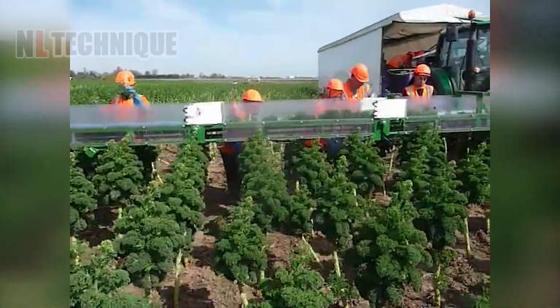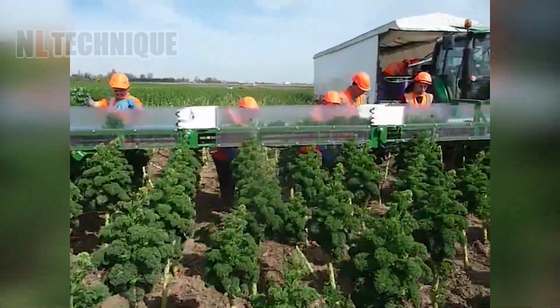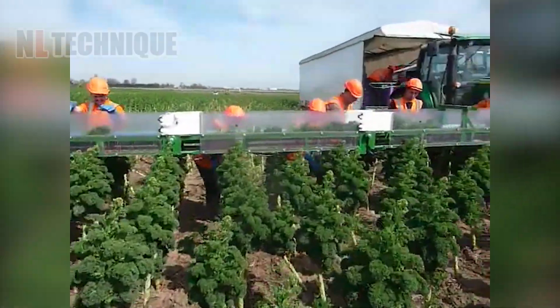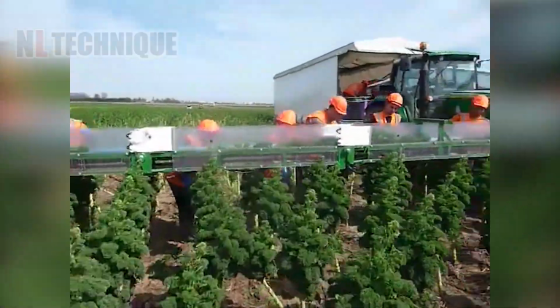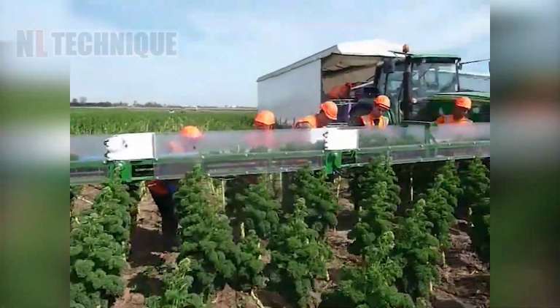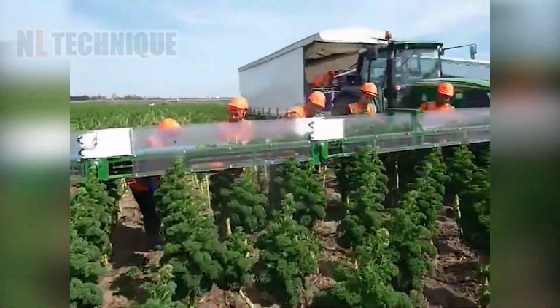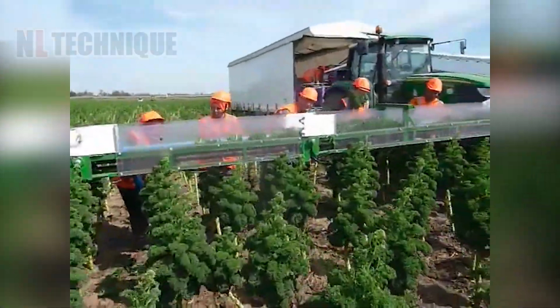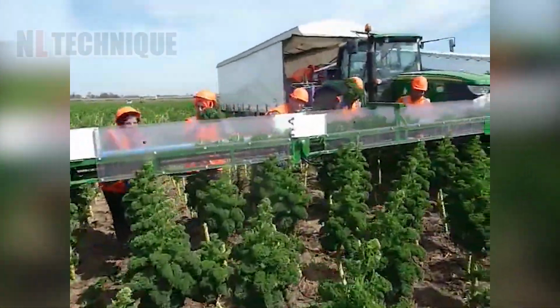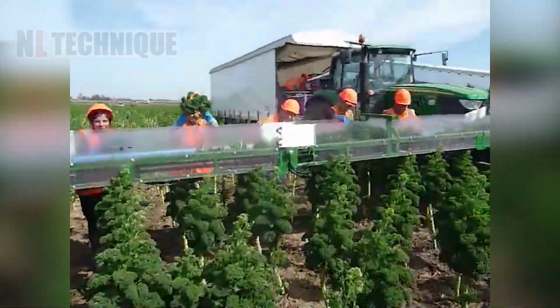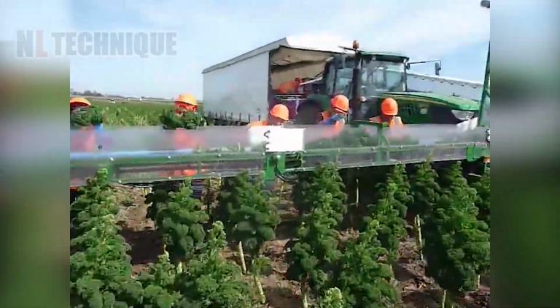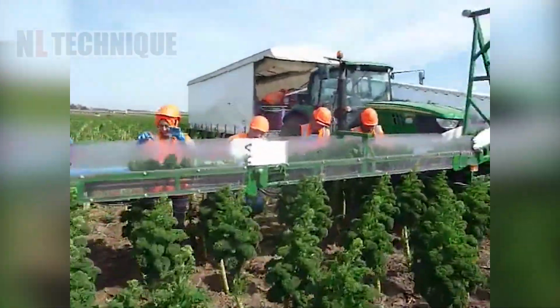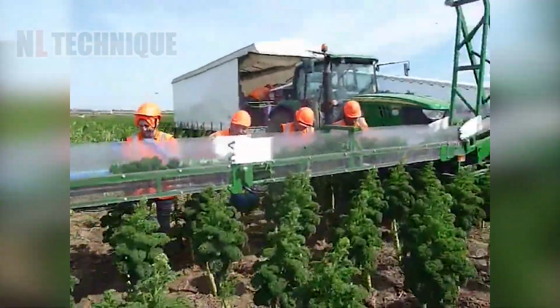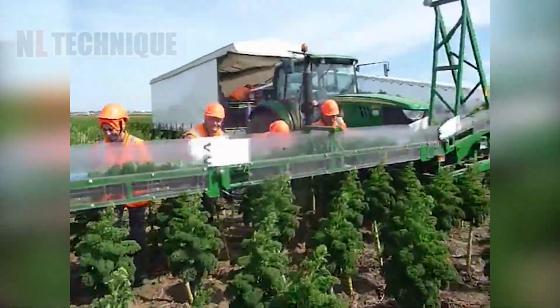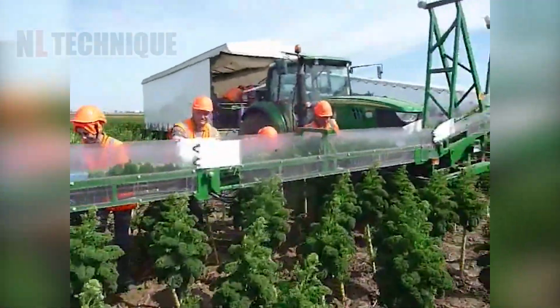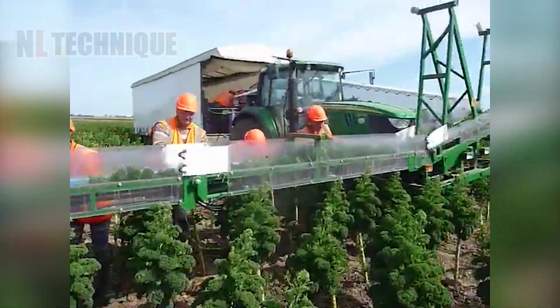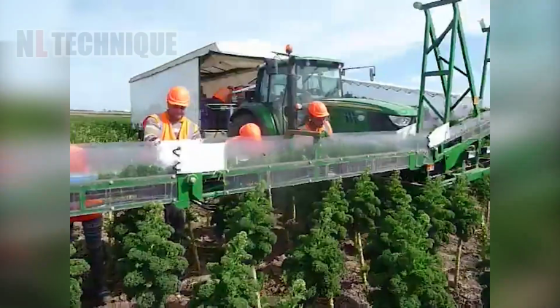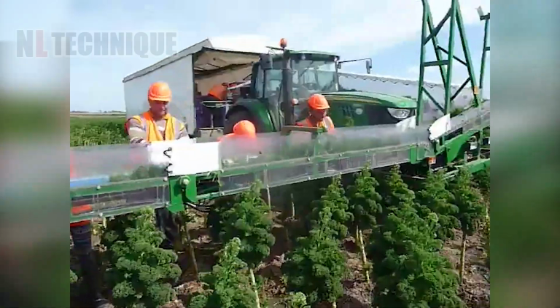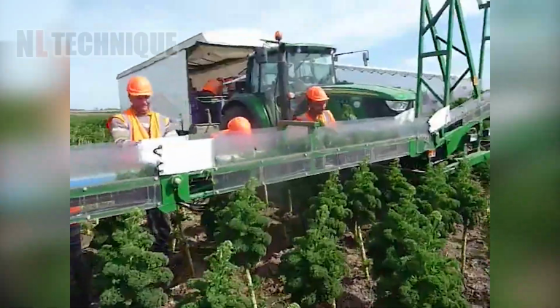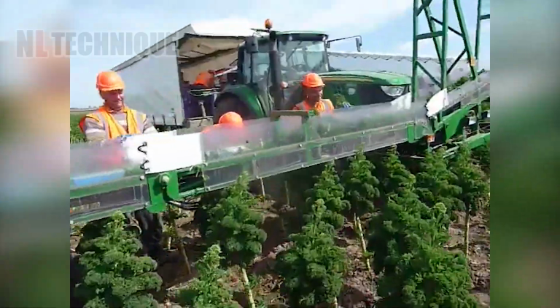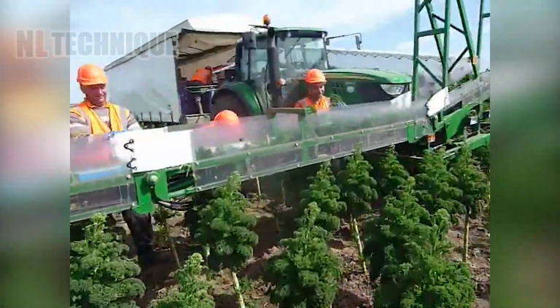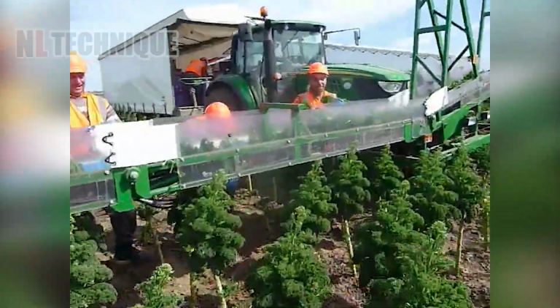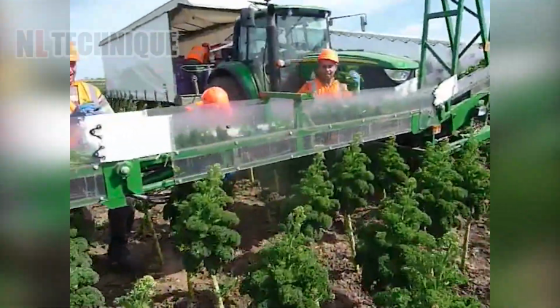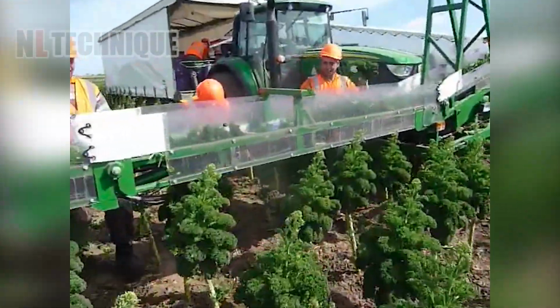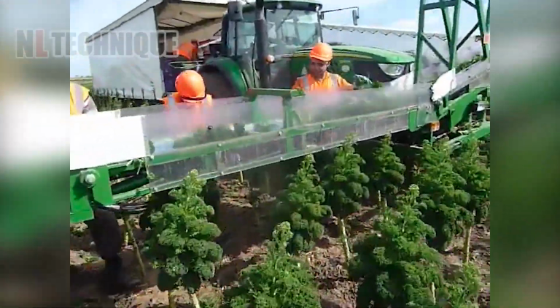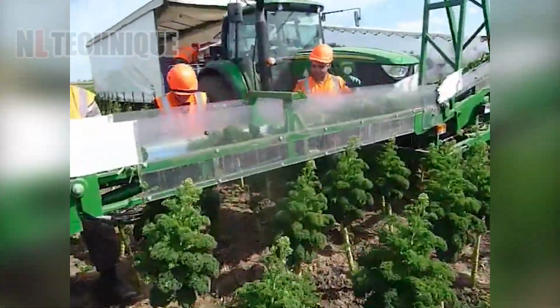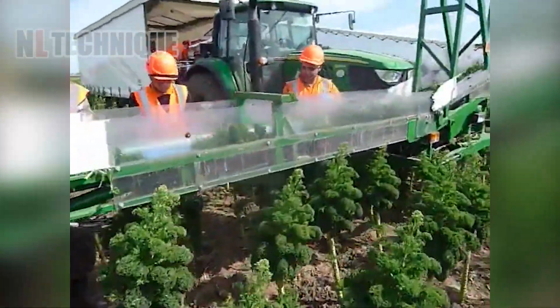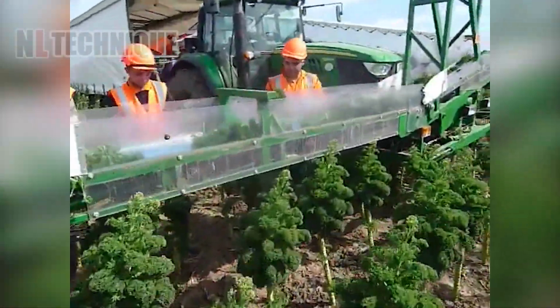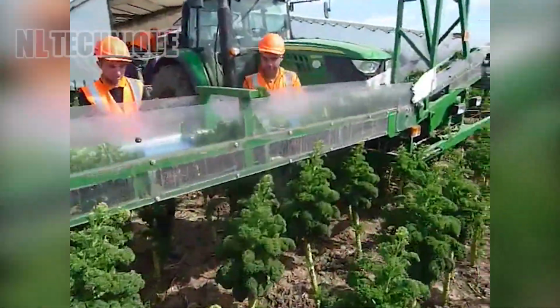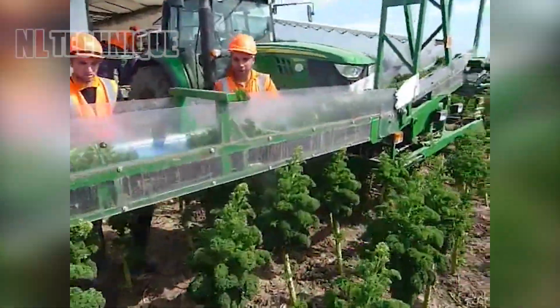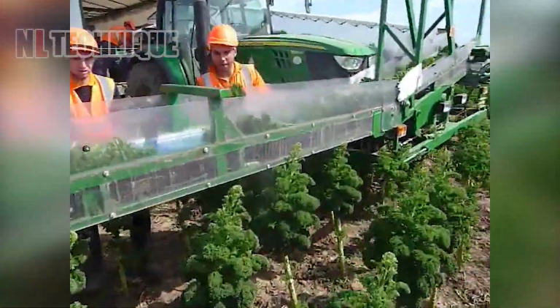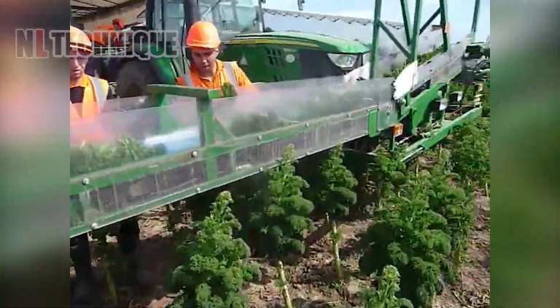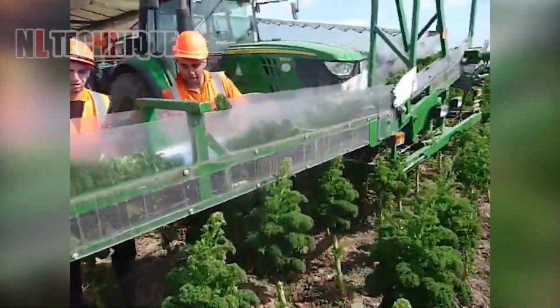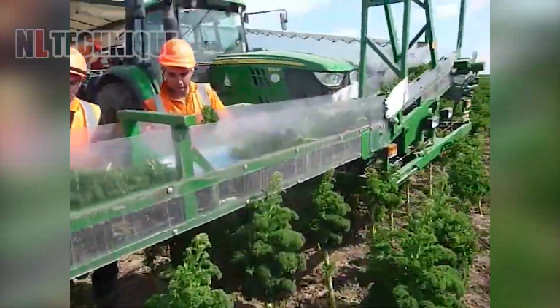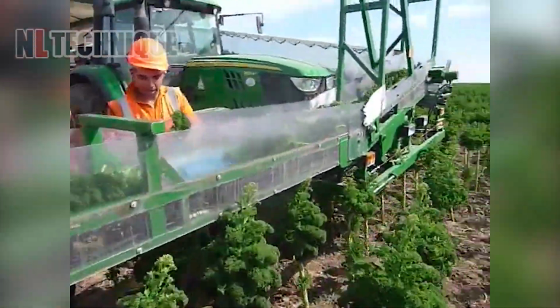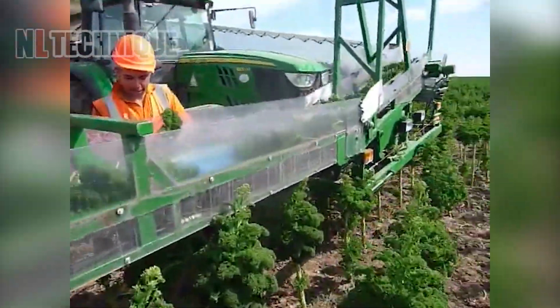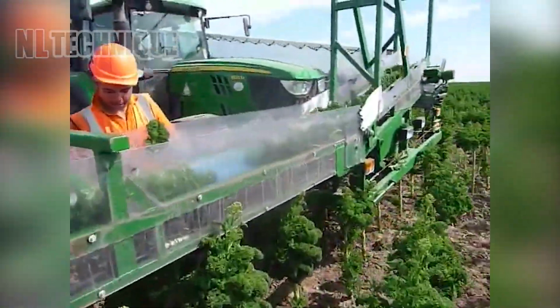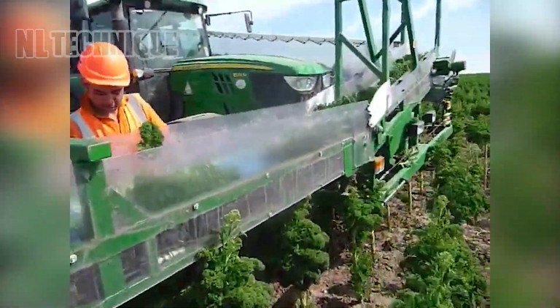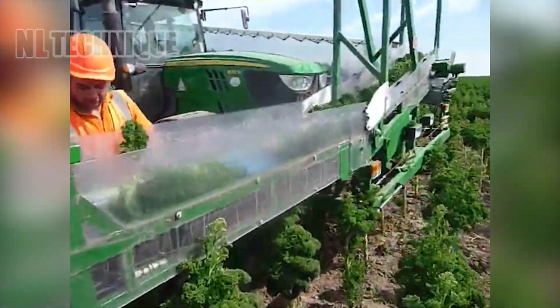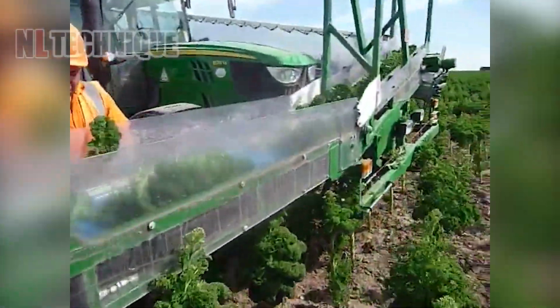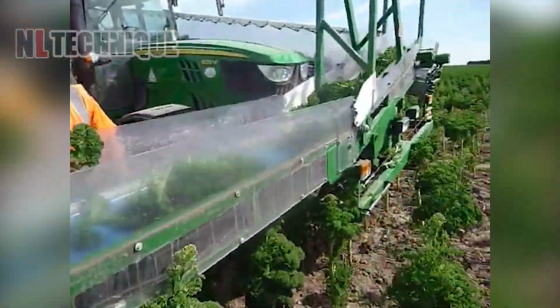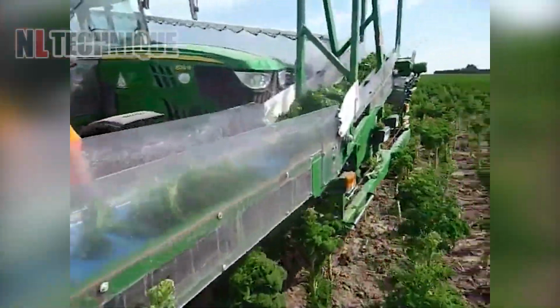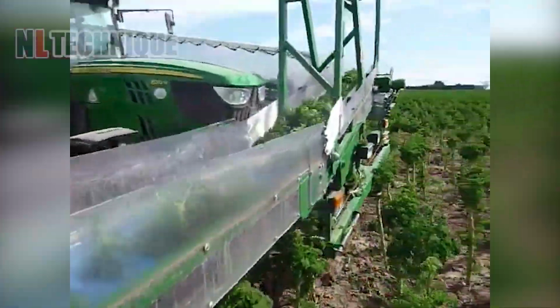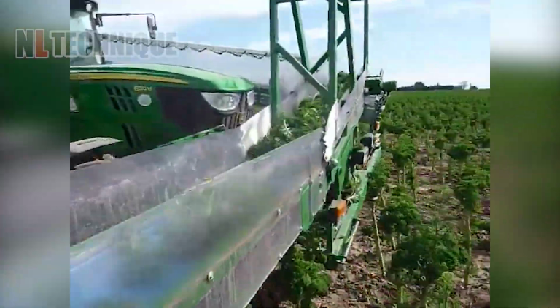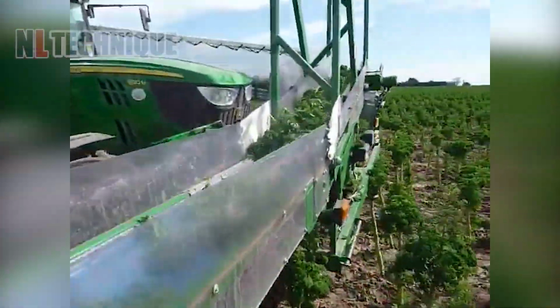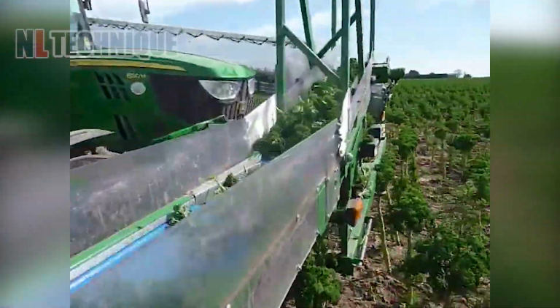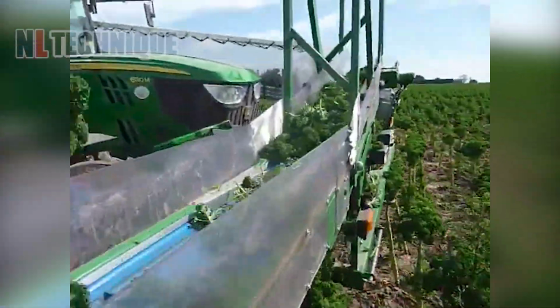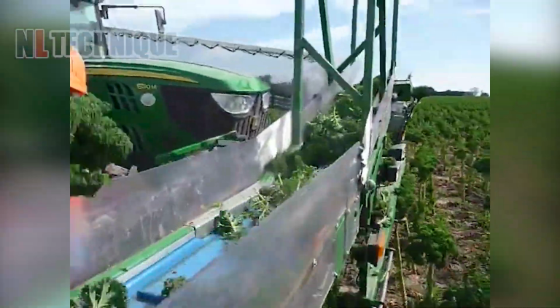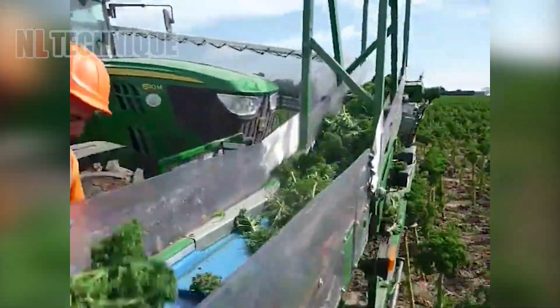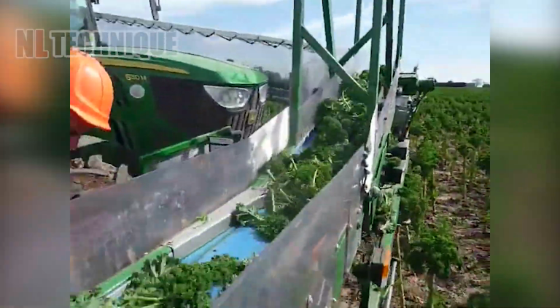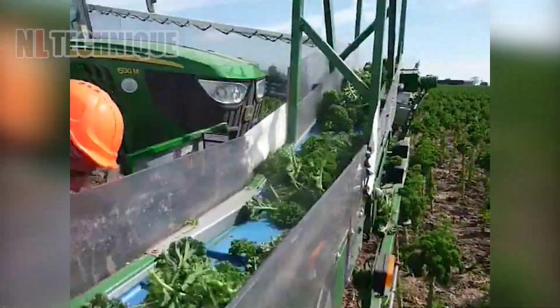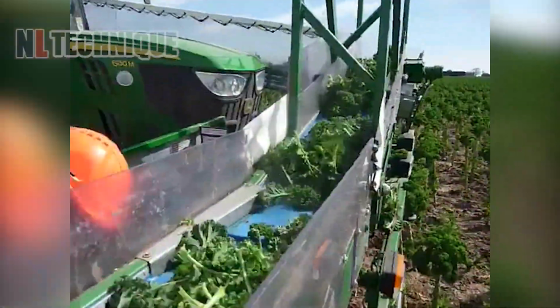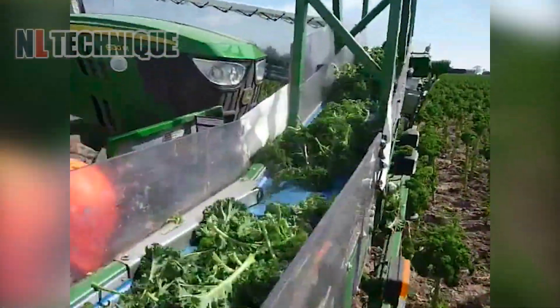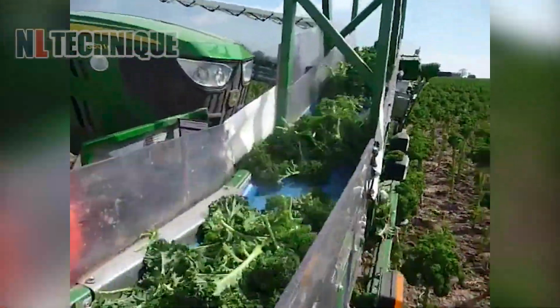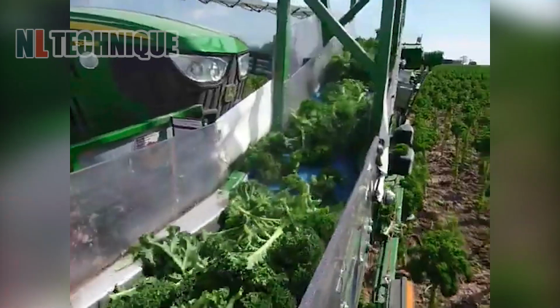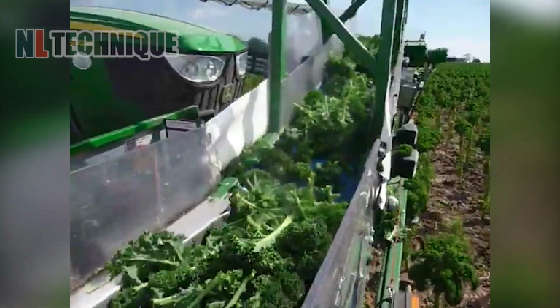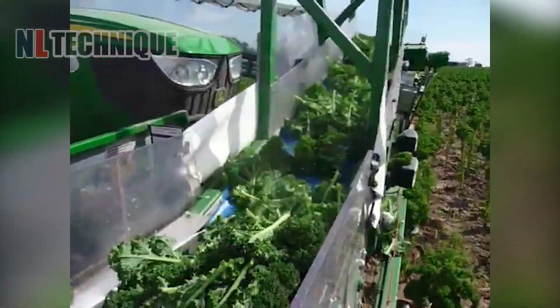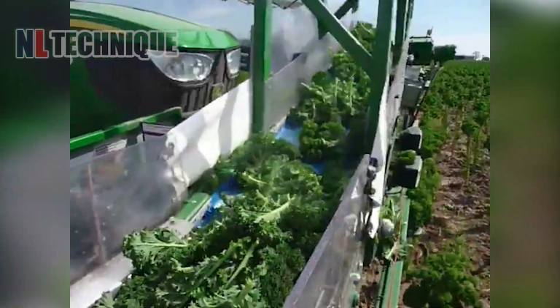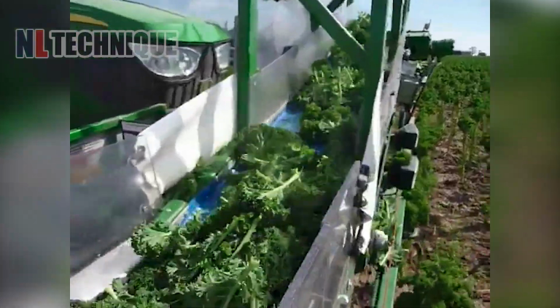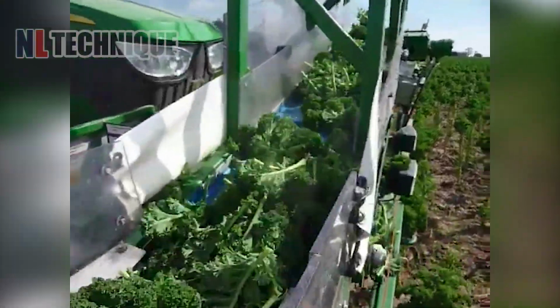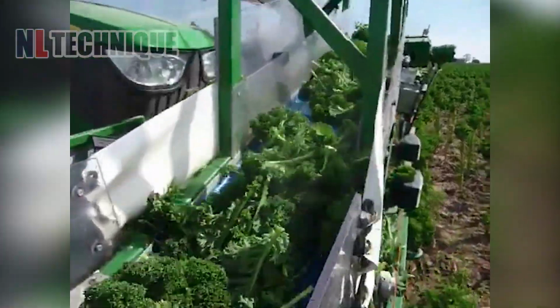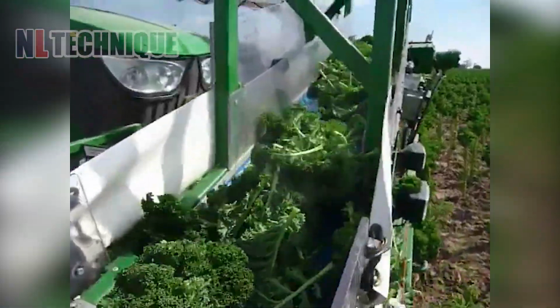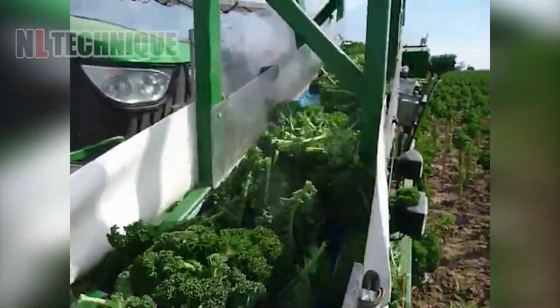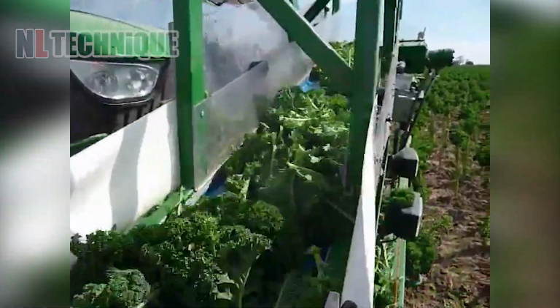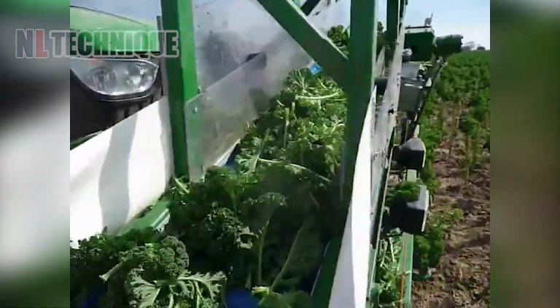This fresh kale is jumping on the conveyor, heading to the processing factory to become valuable.